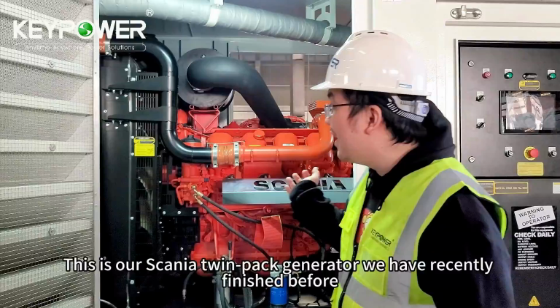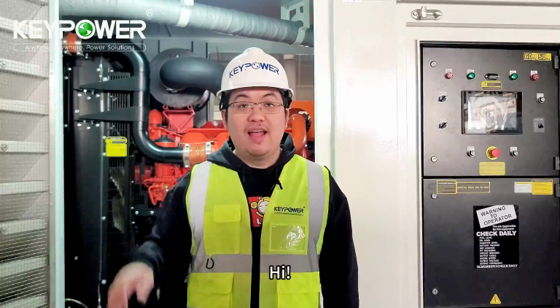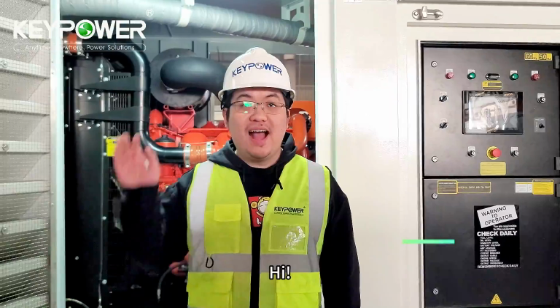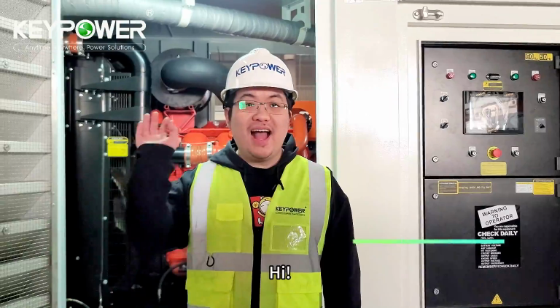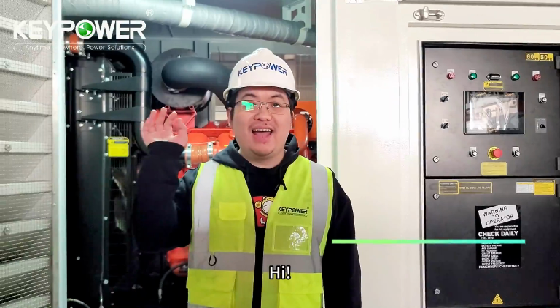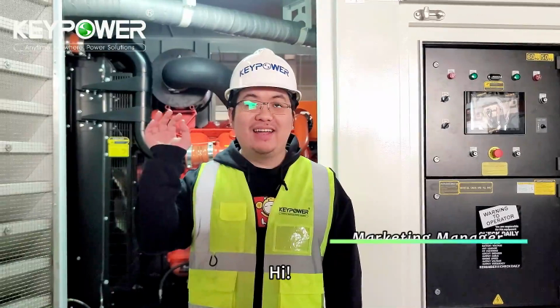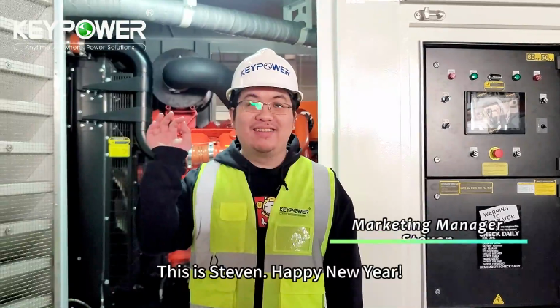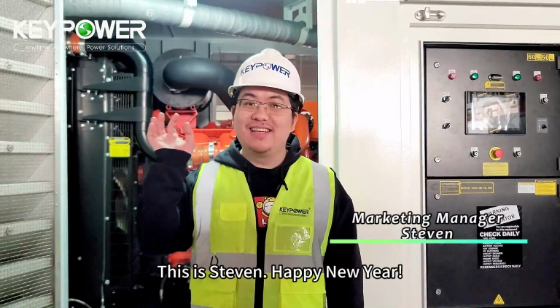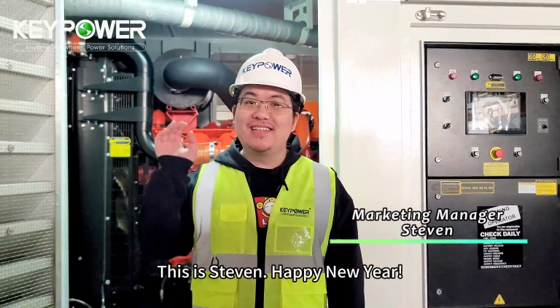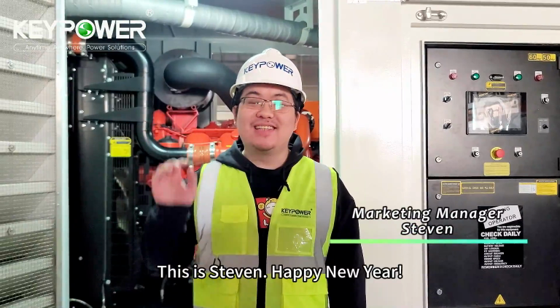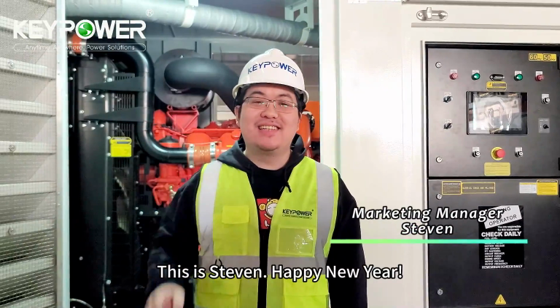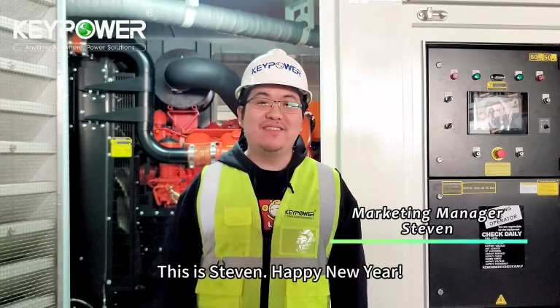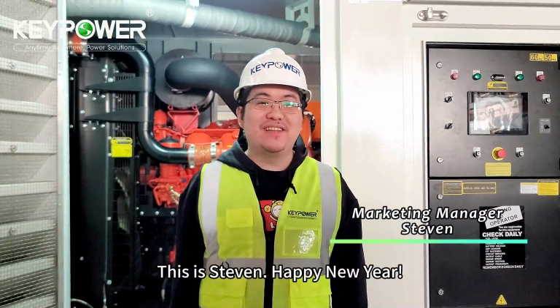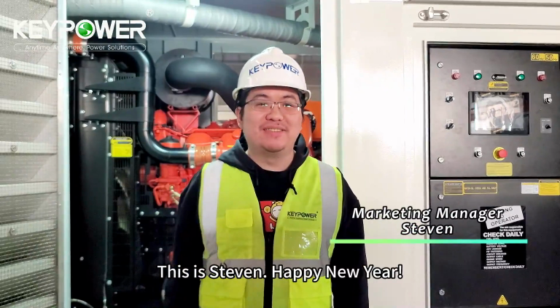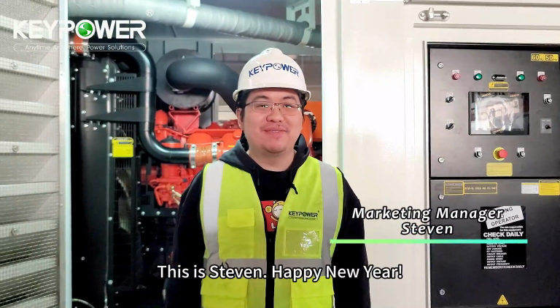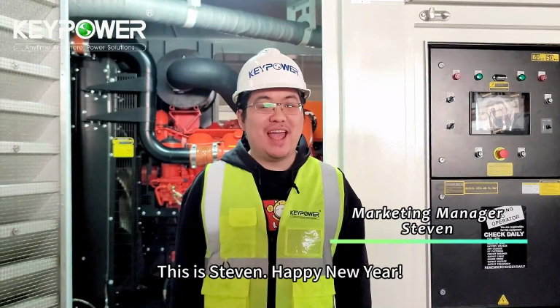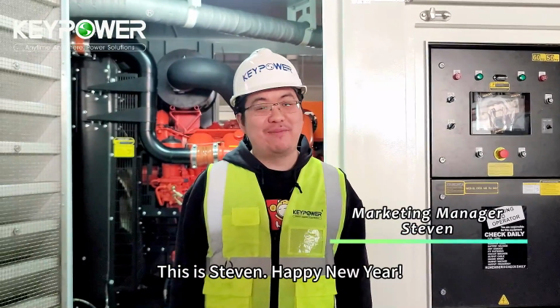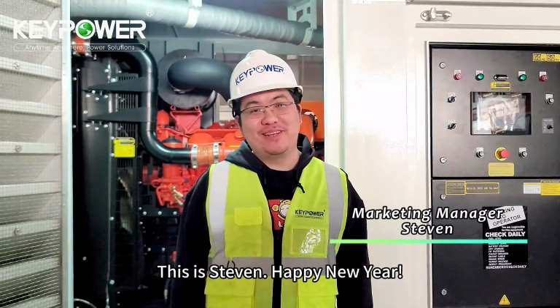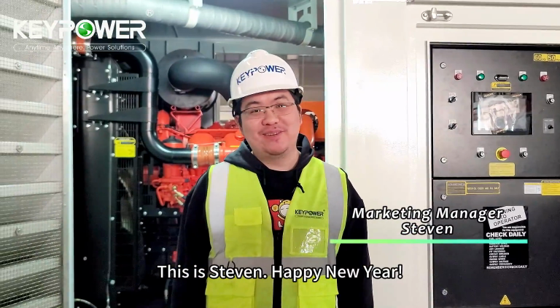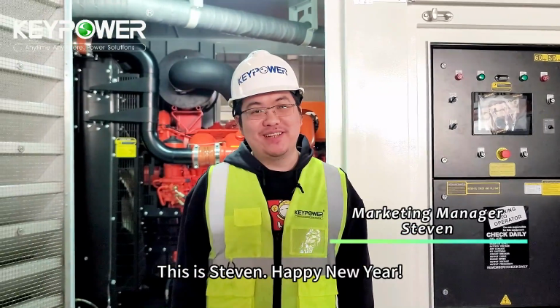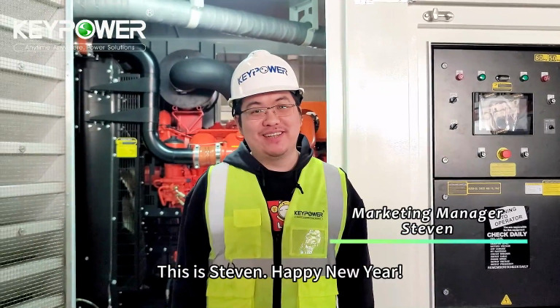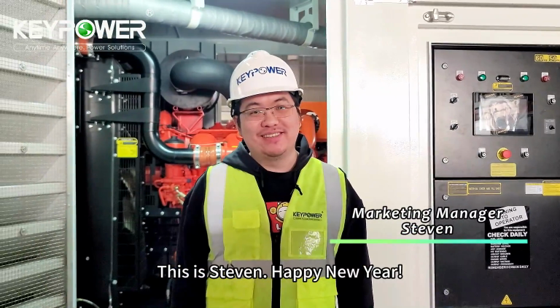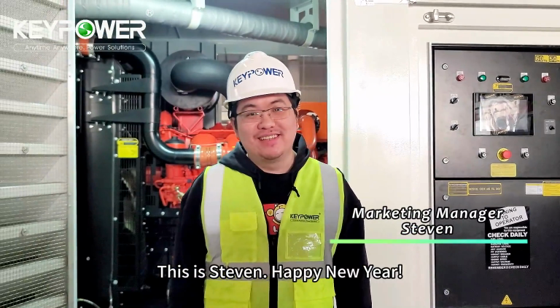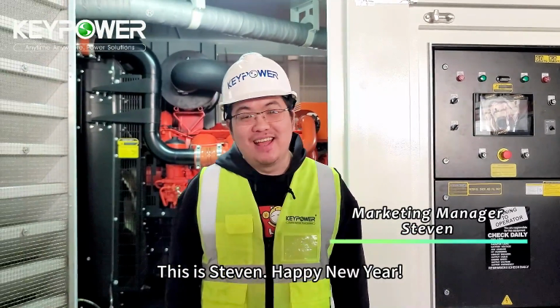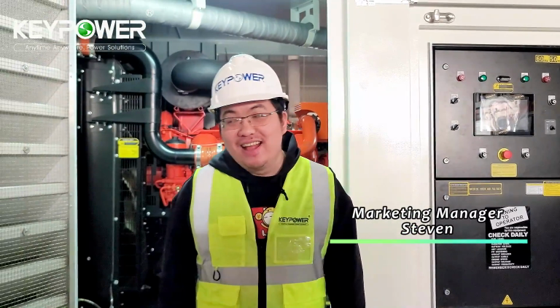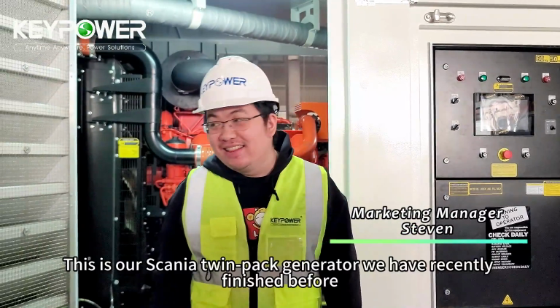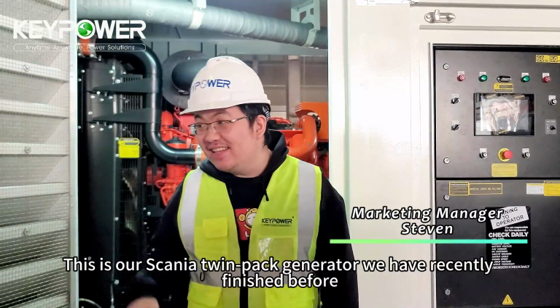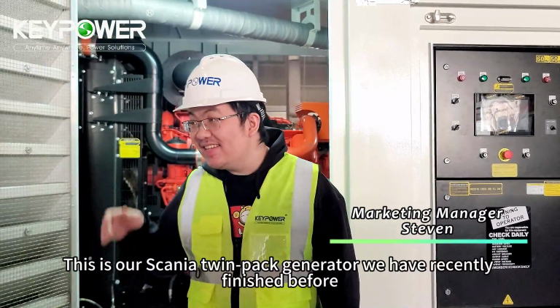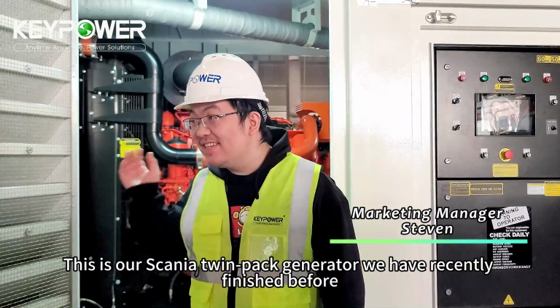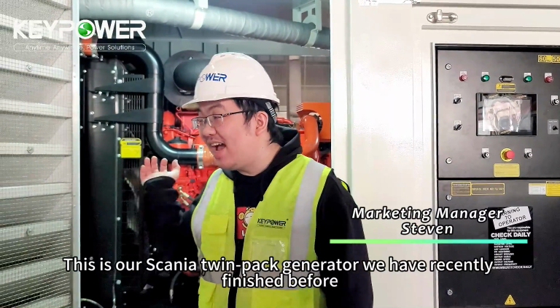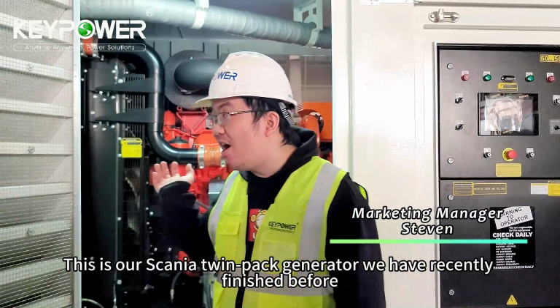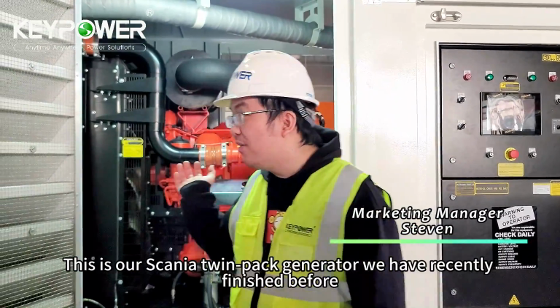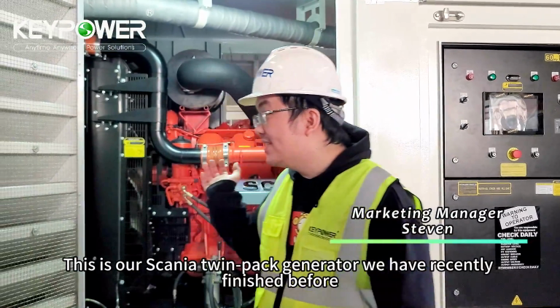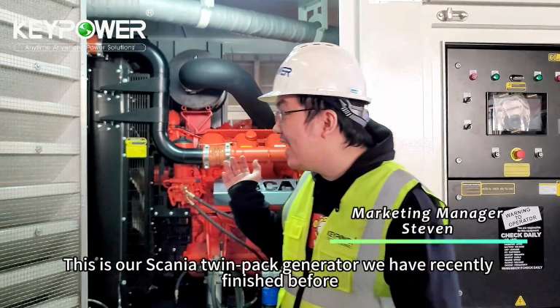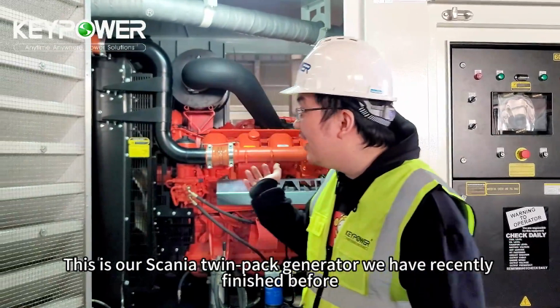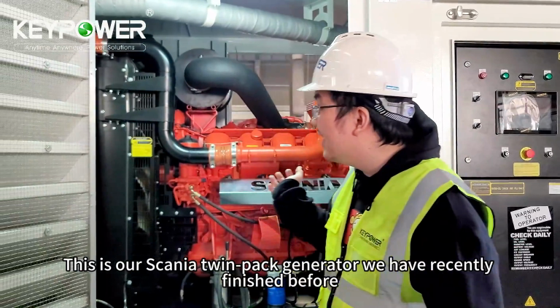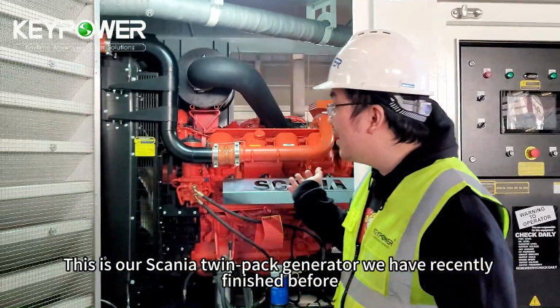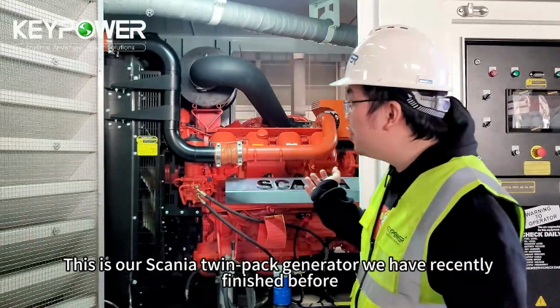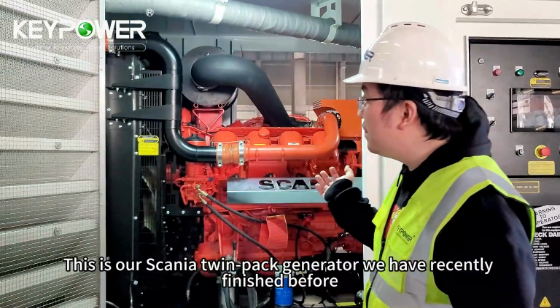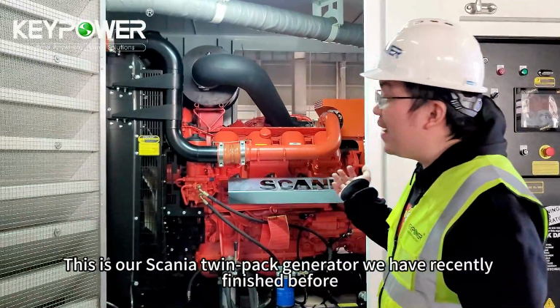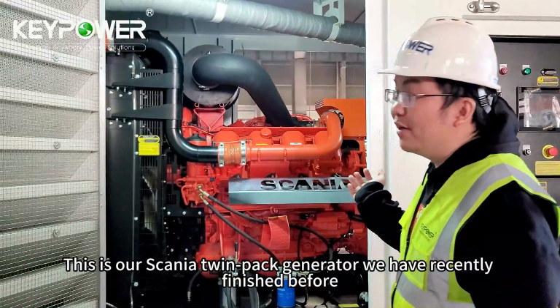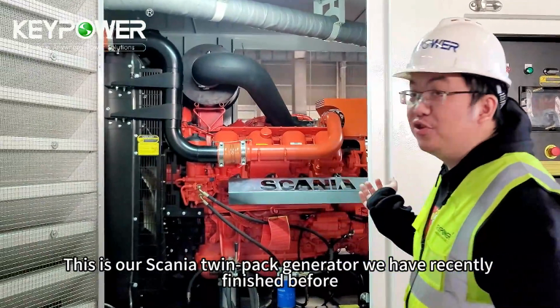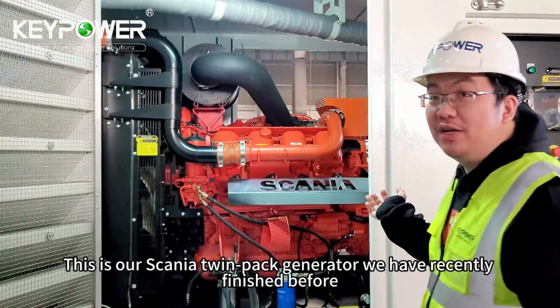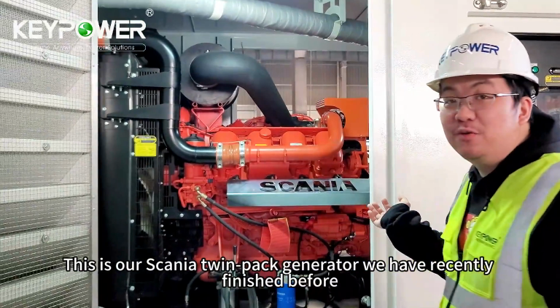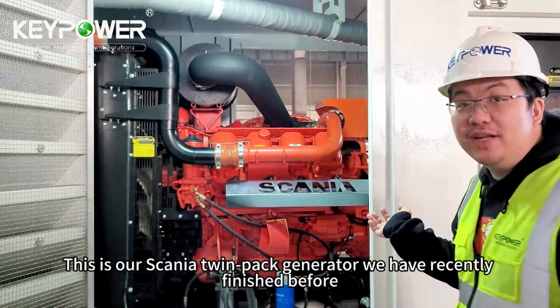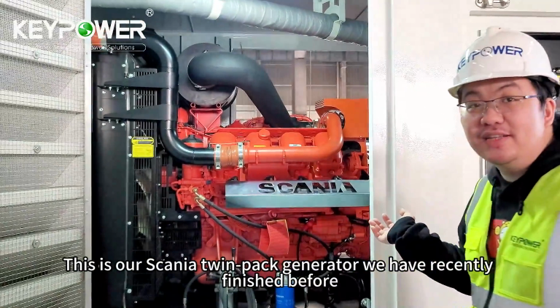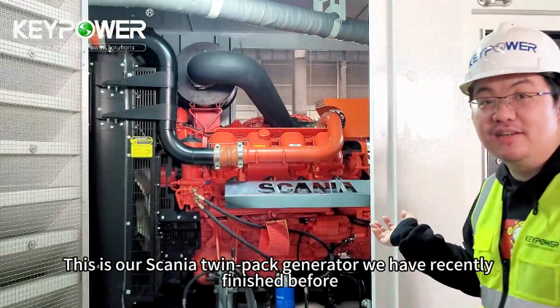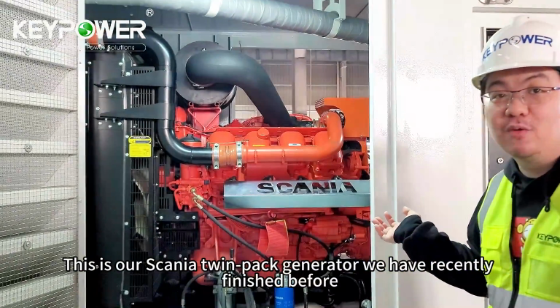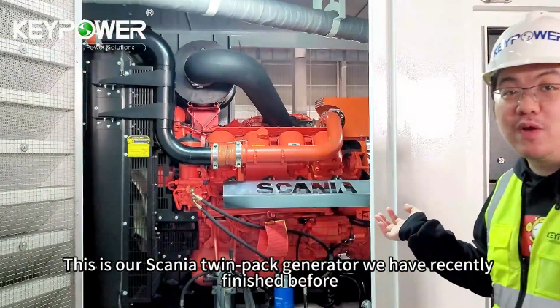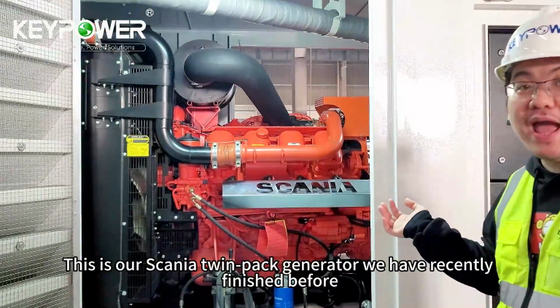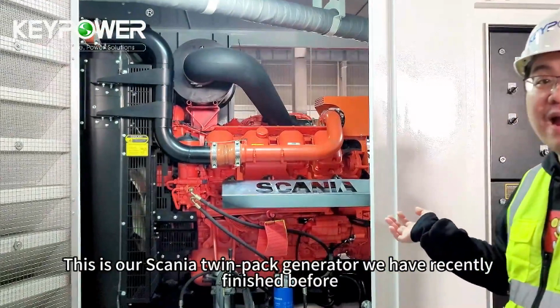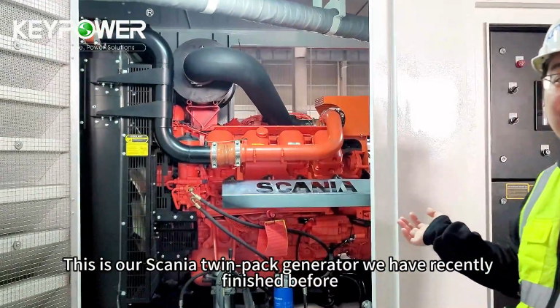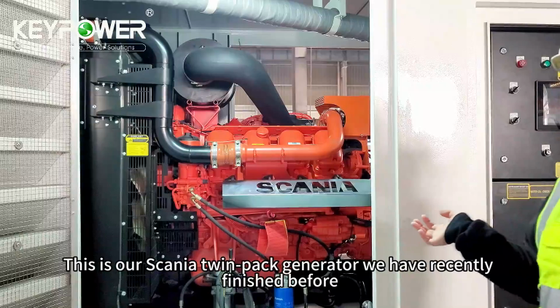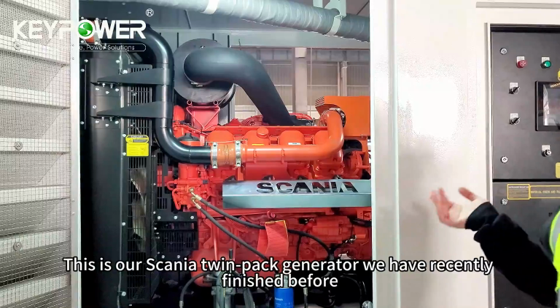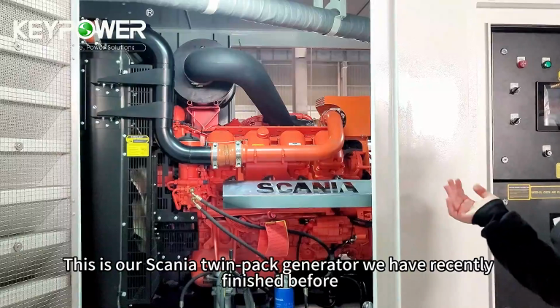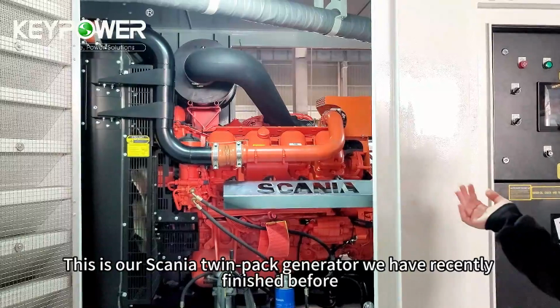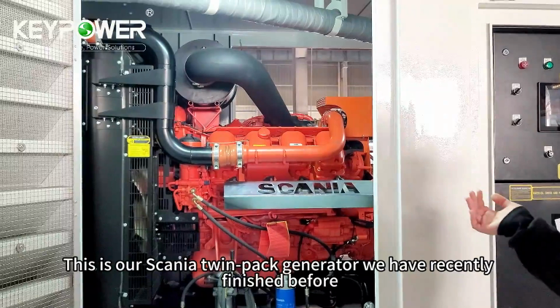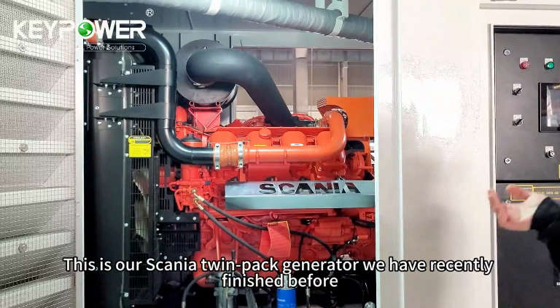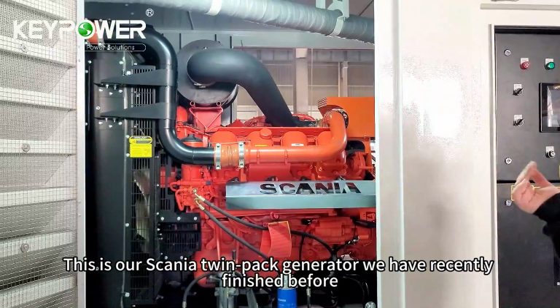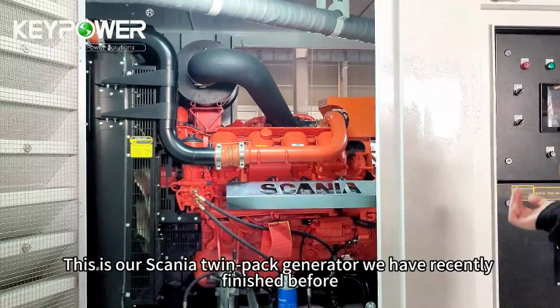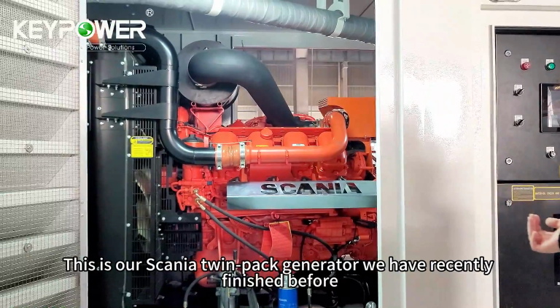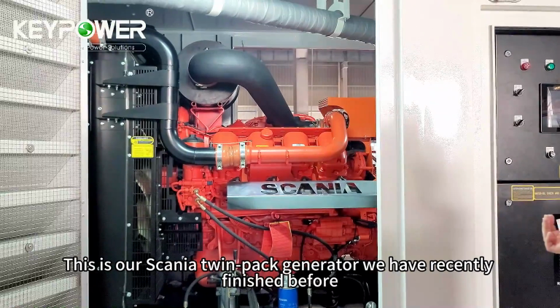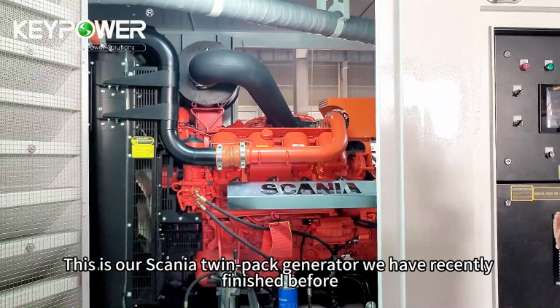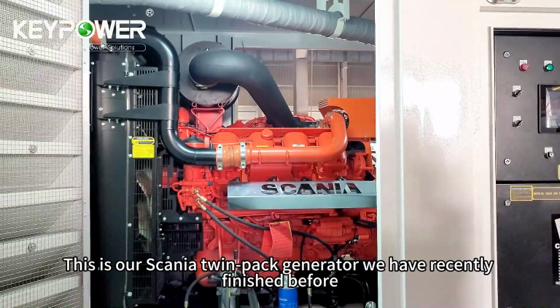Hi, this is Stephen. Happy New Year. This is our Scania Twinpack generator we have recently finished.